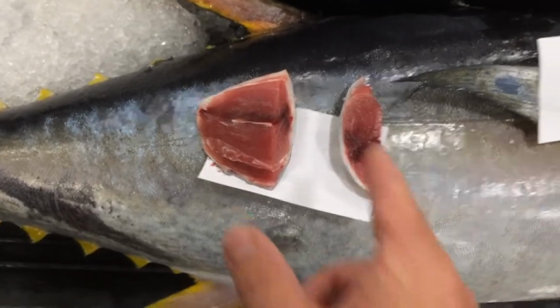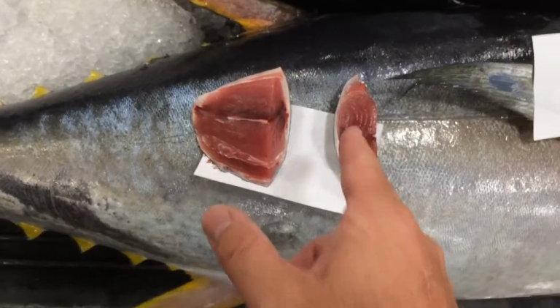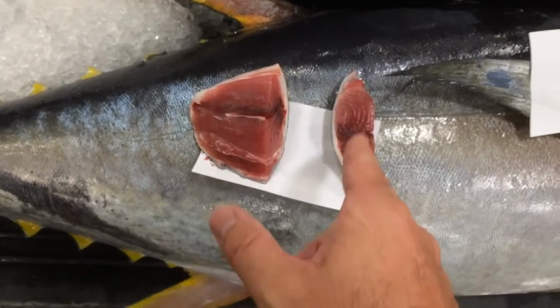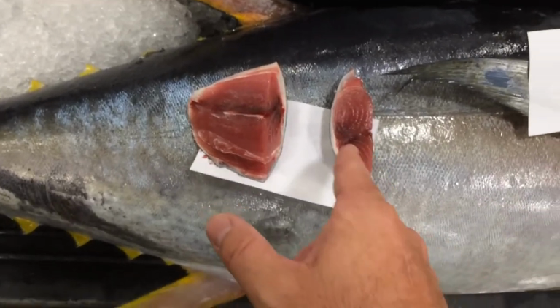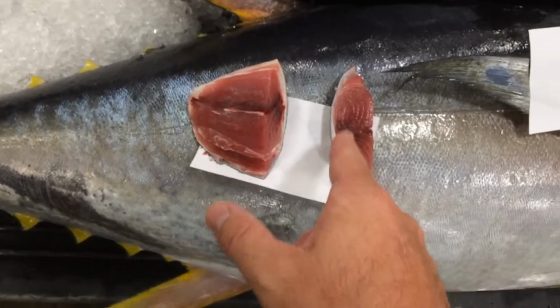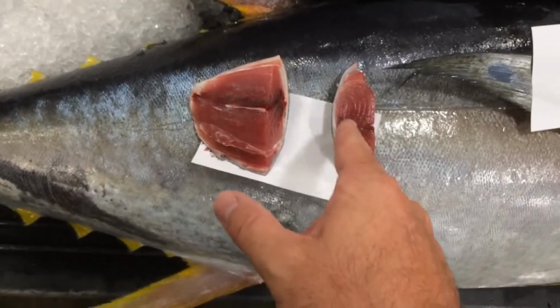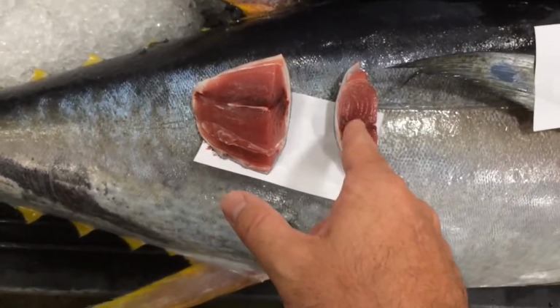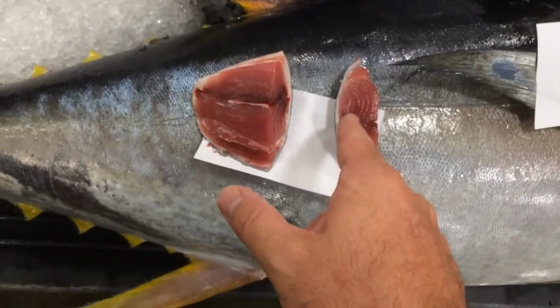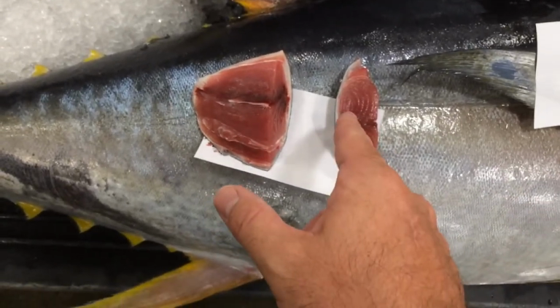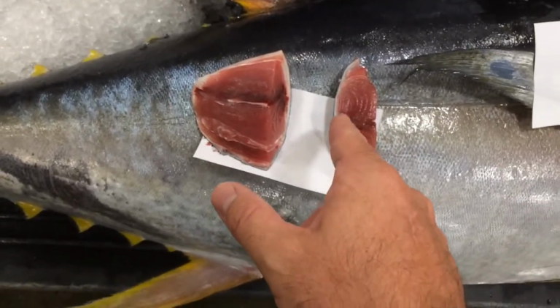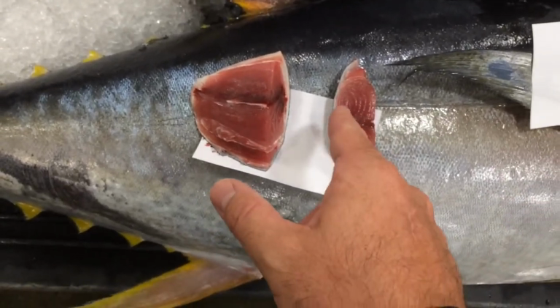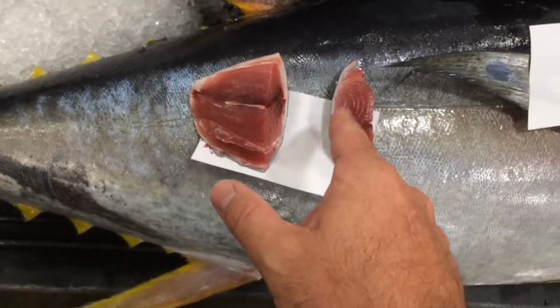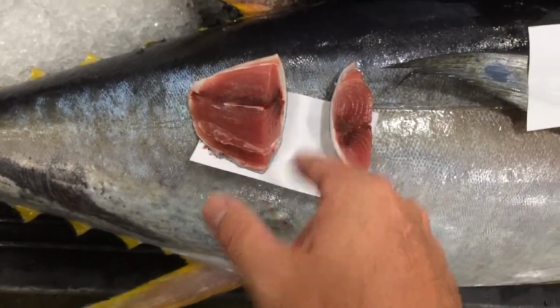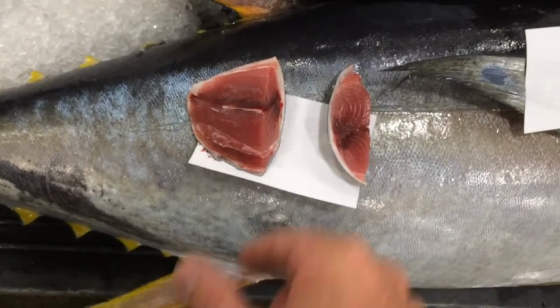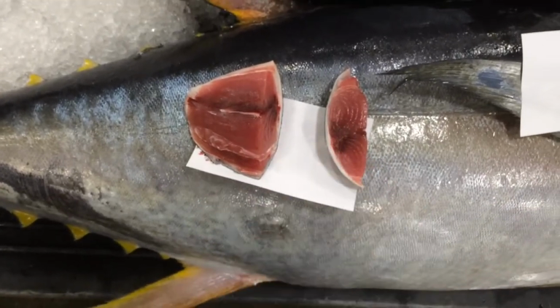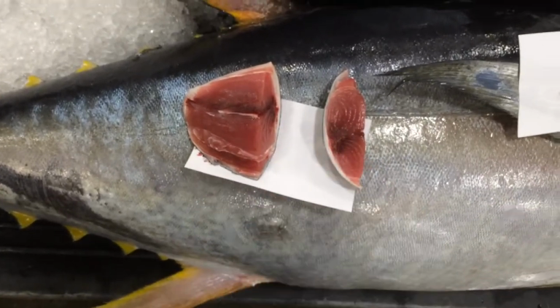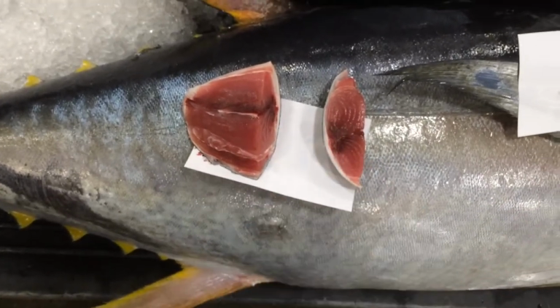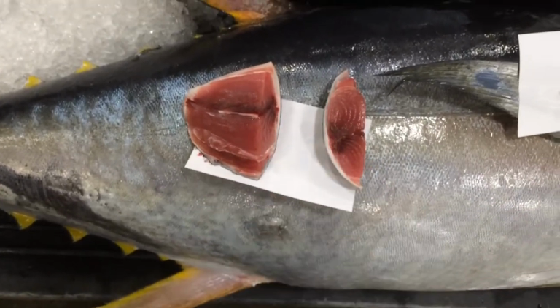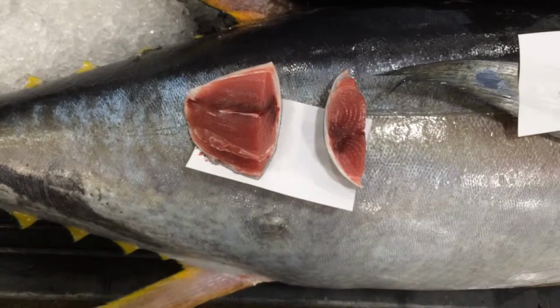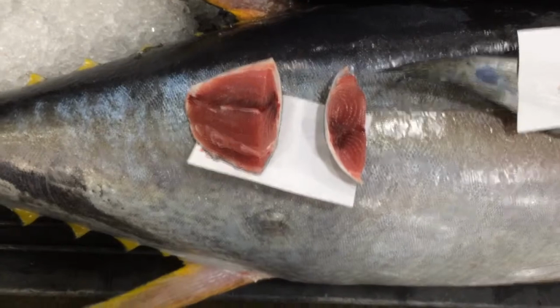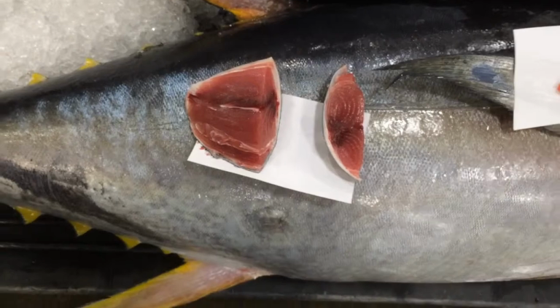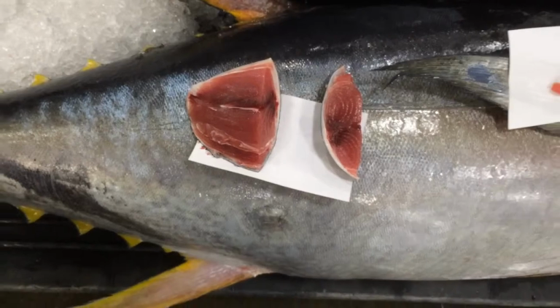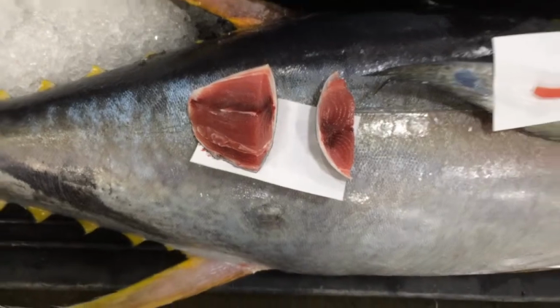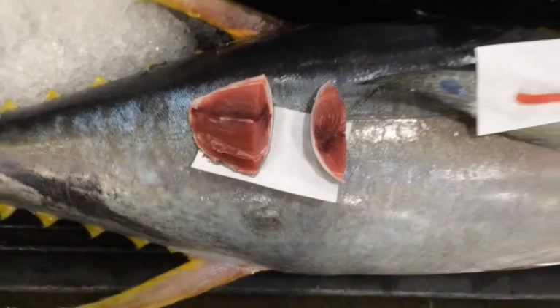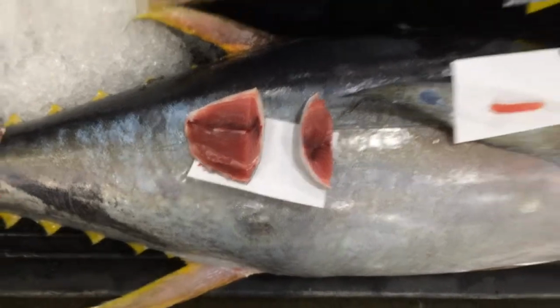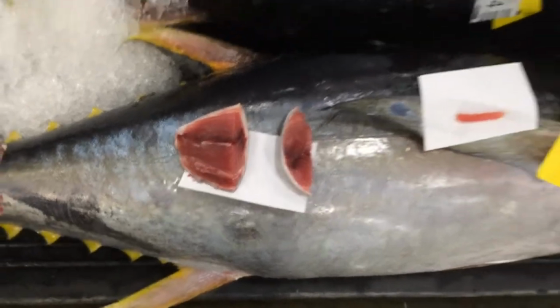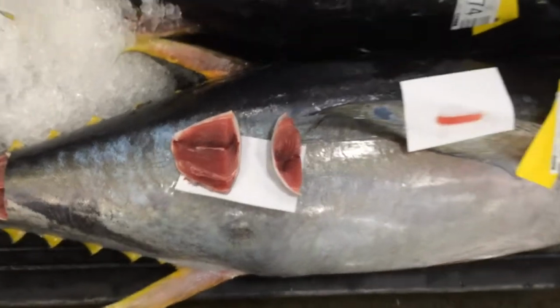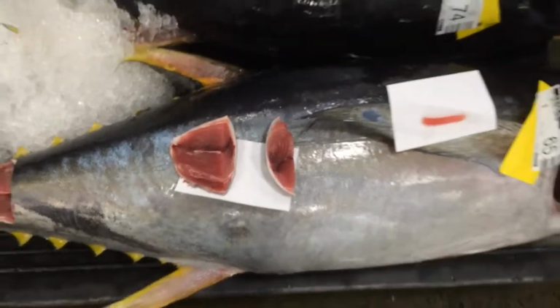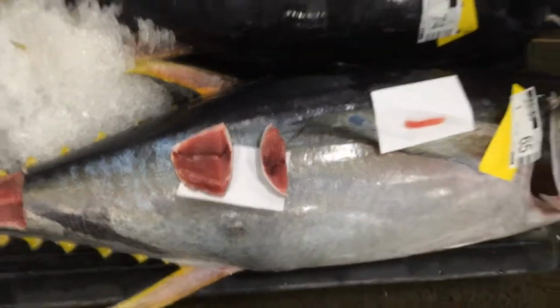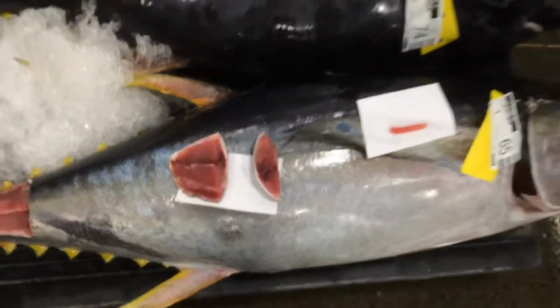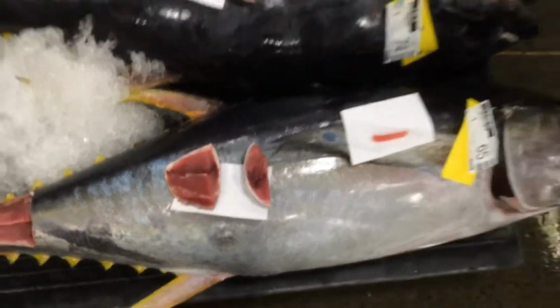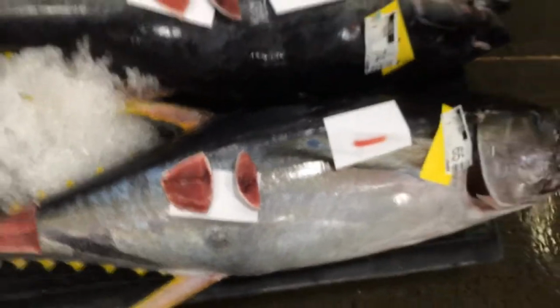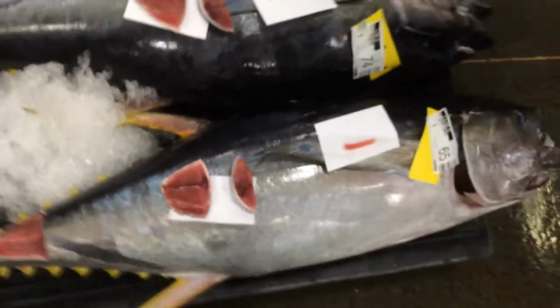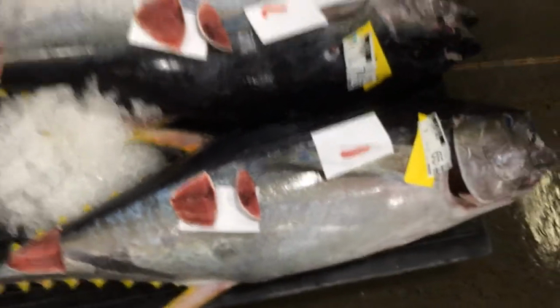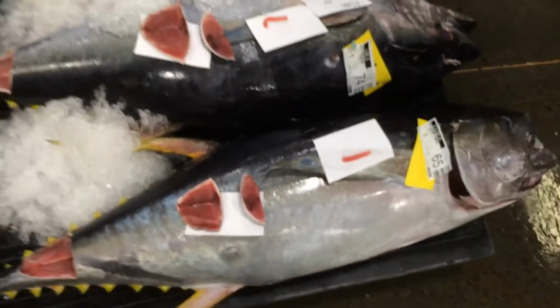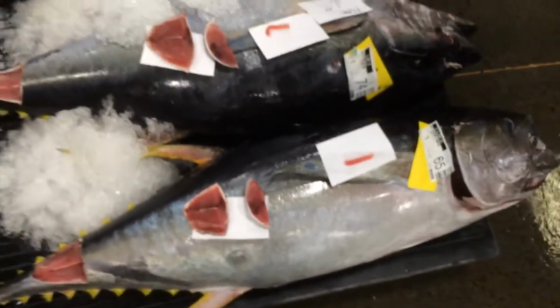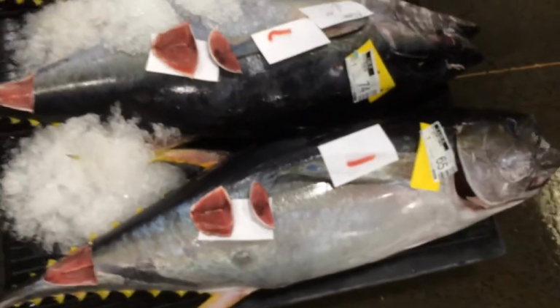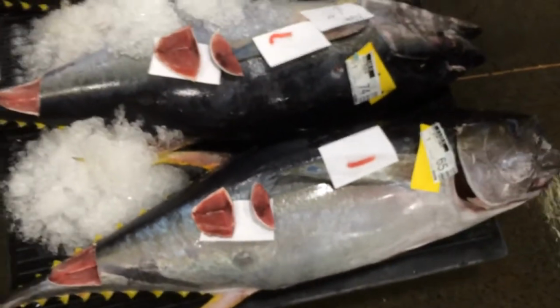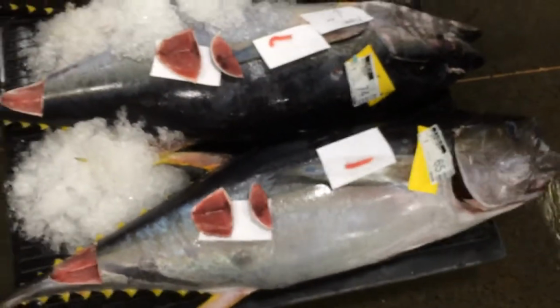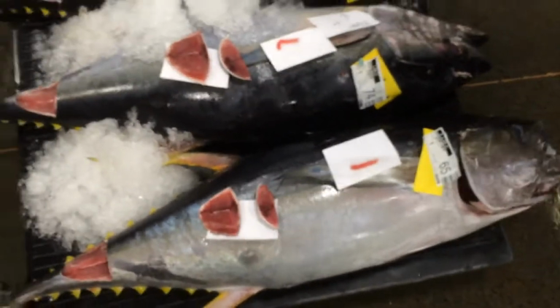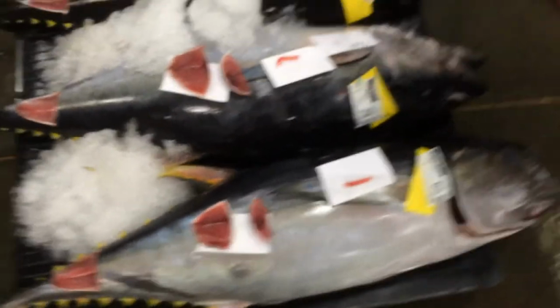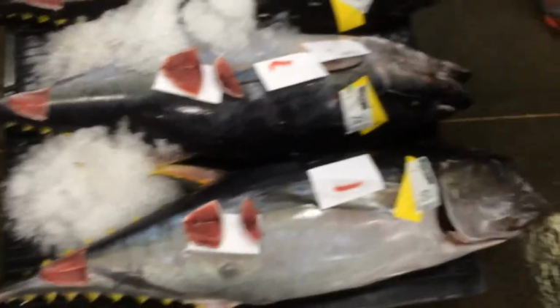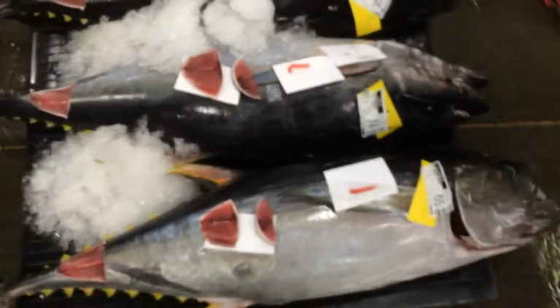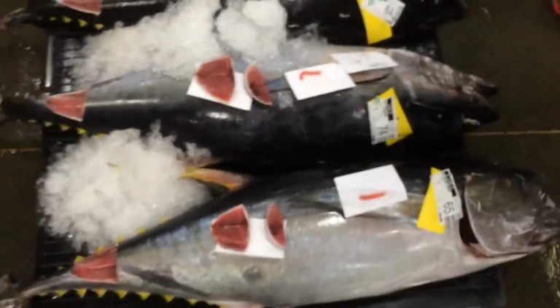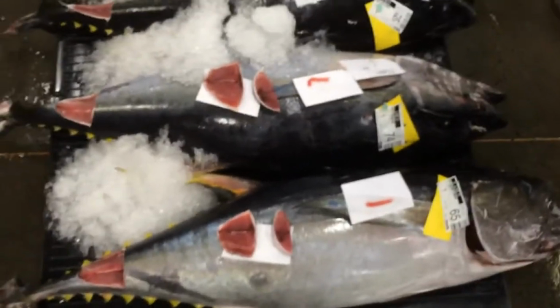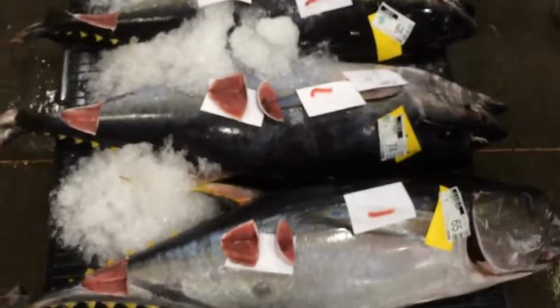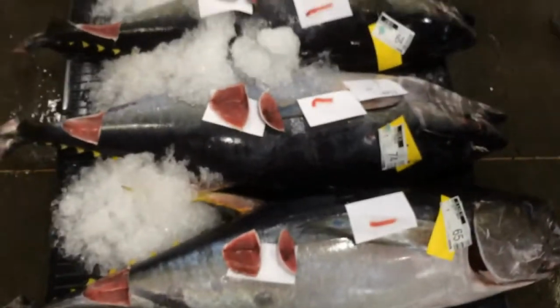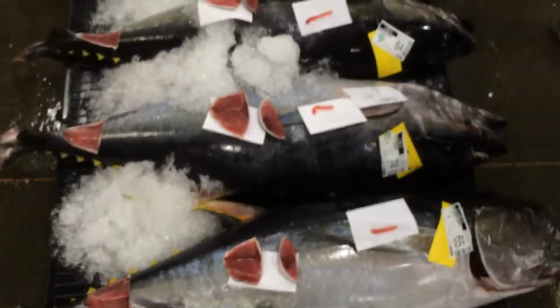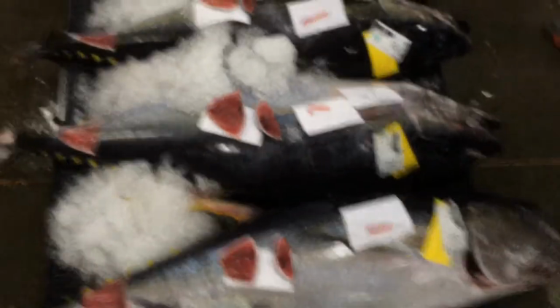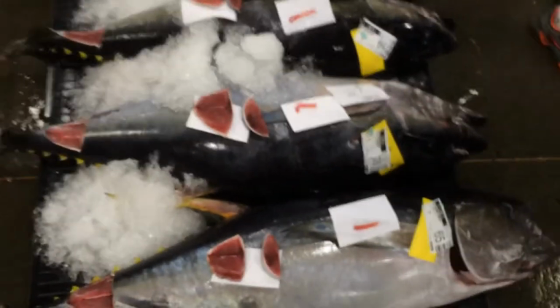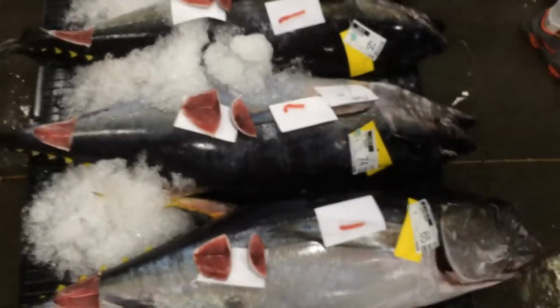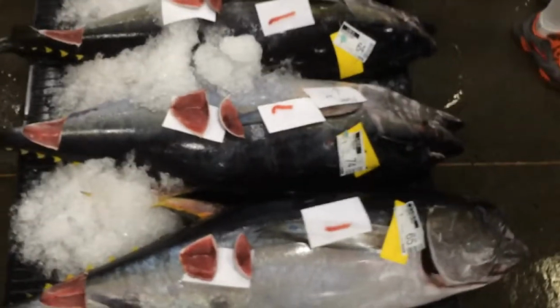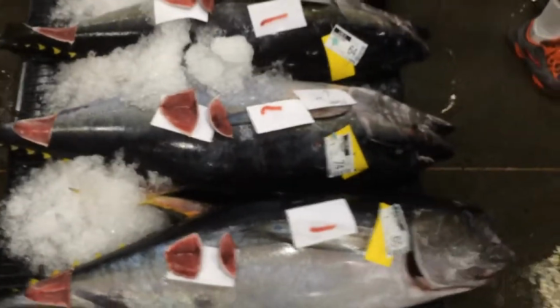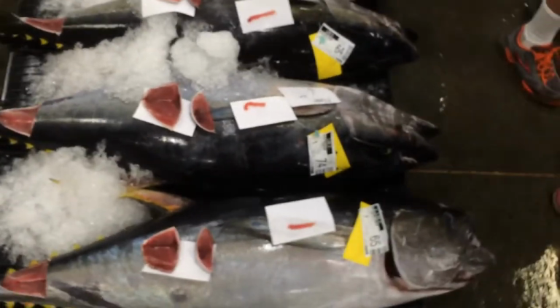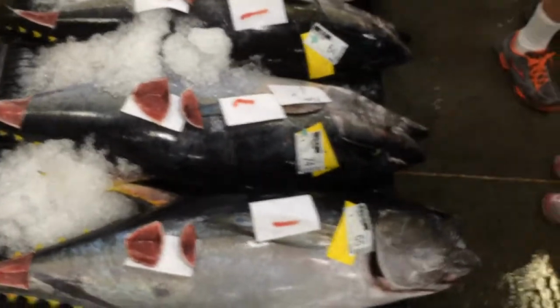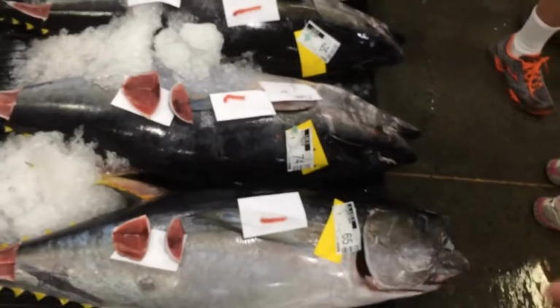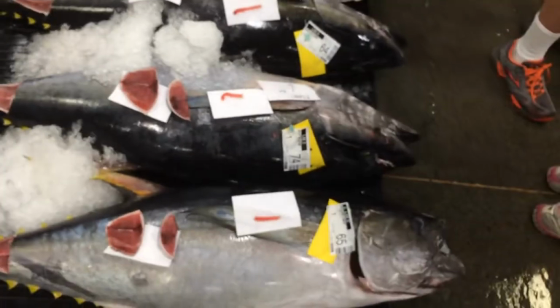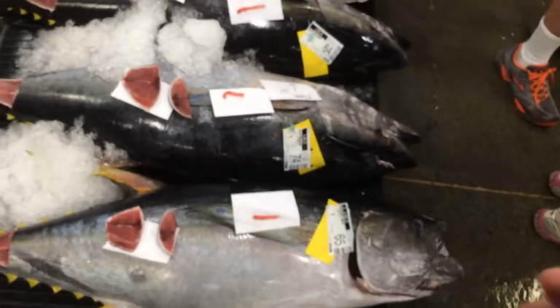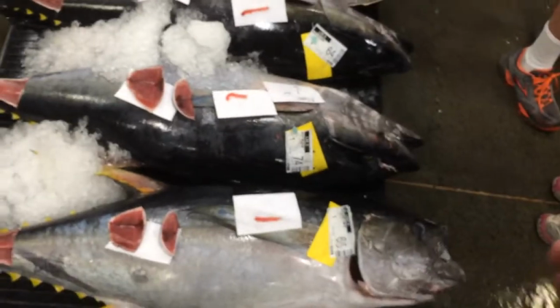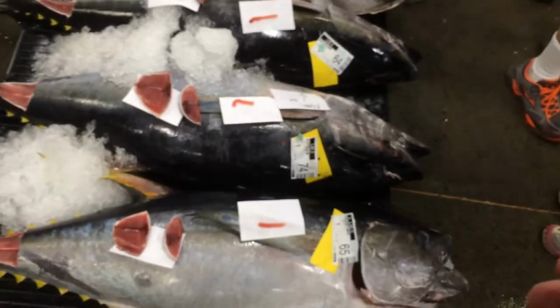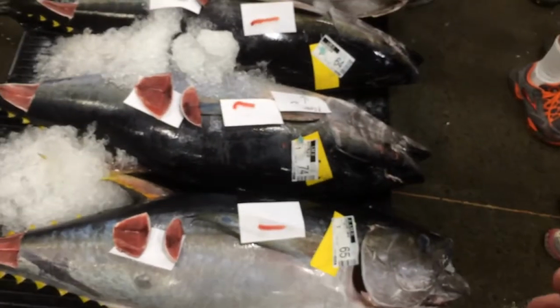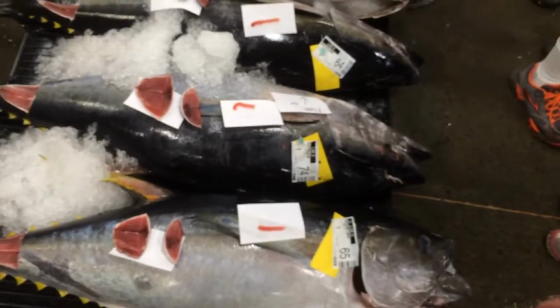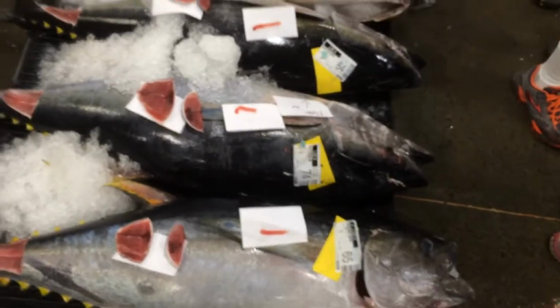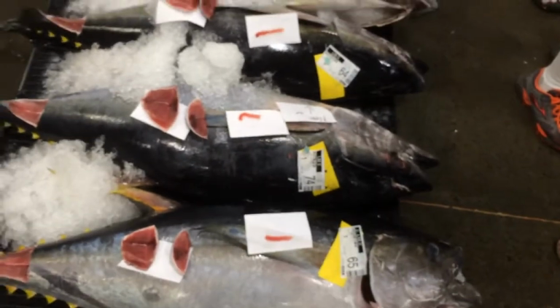So this here — it's a bit of burn in the muscle. The fish was pumping too much blood, and it's not as good.